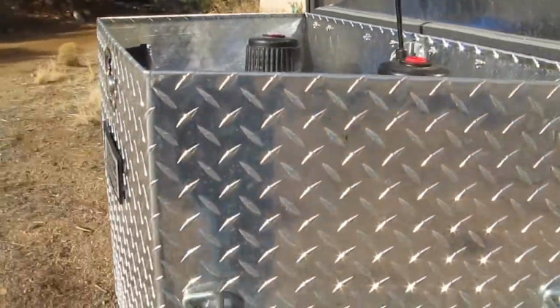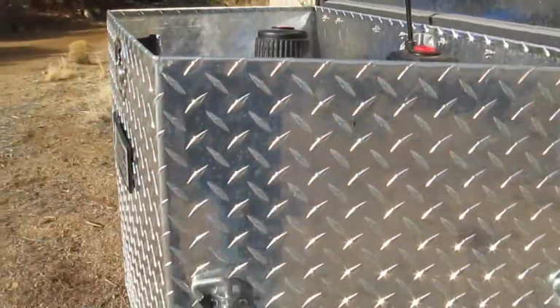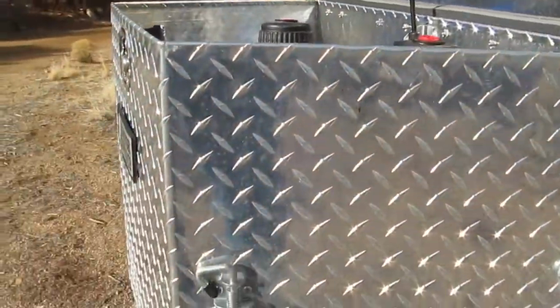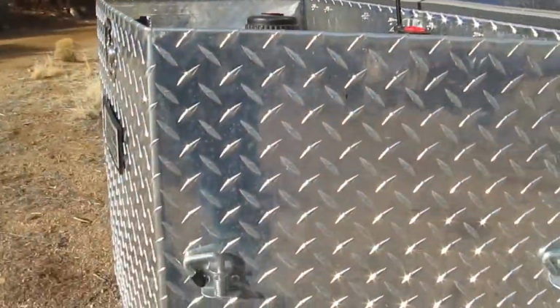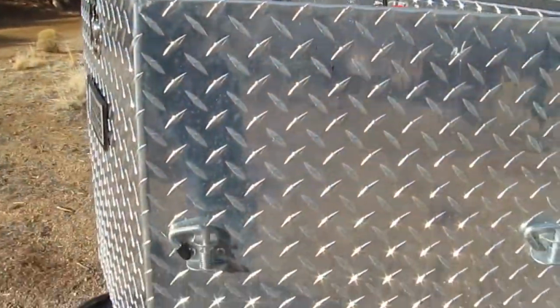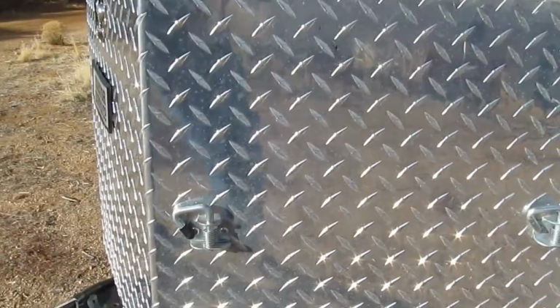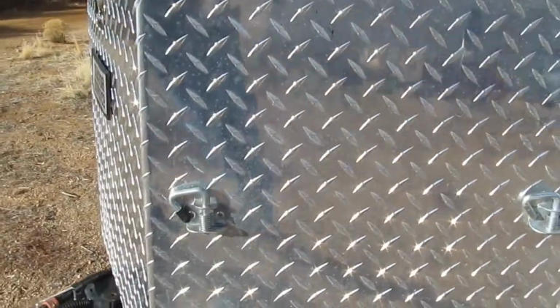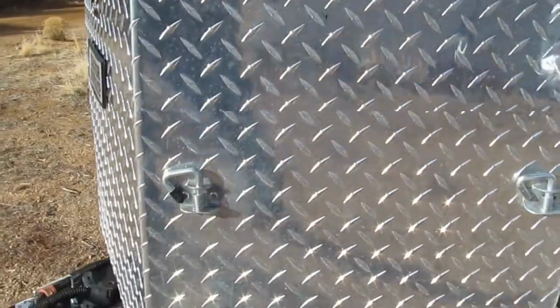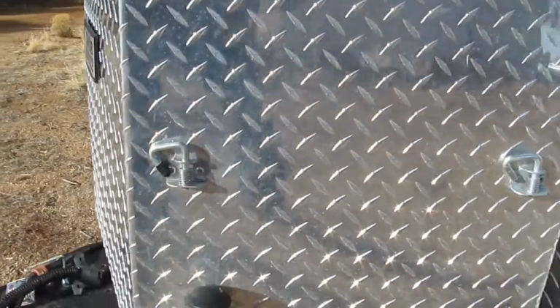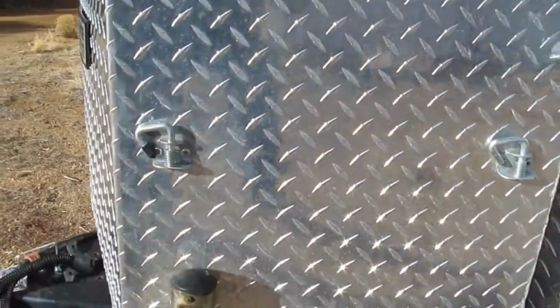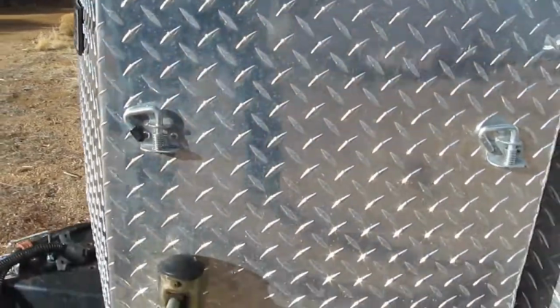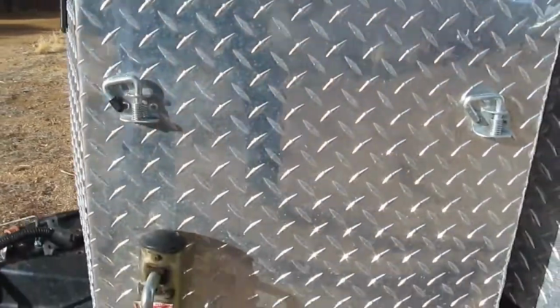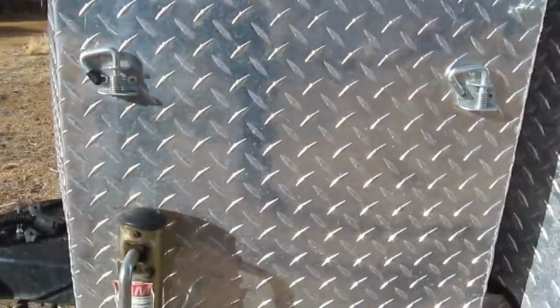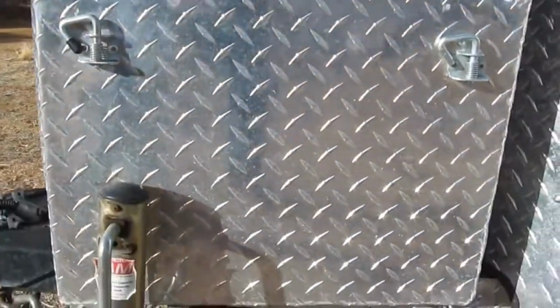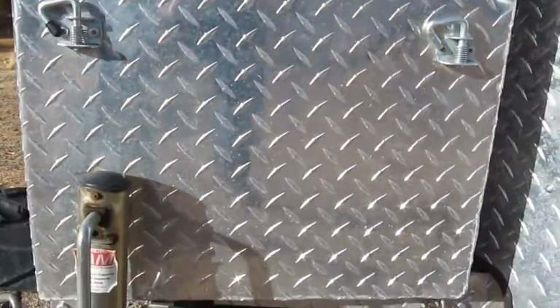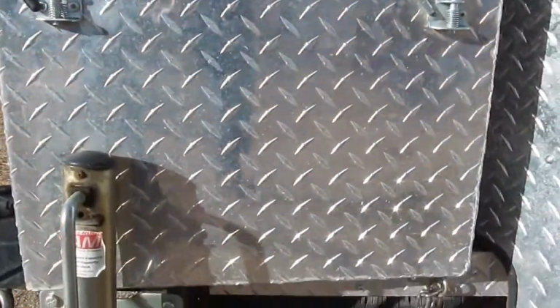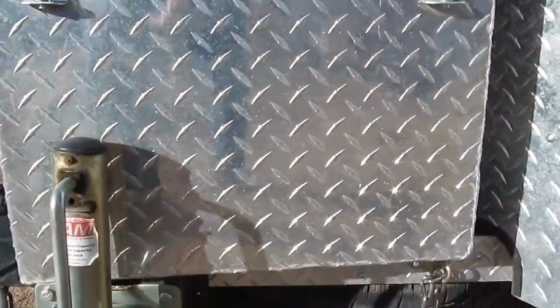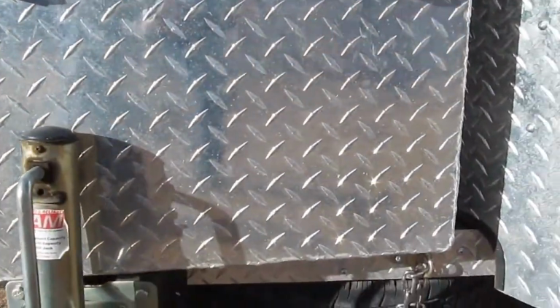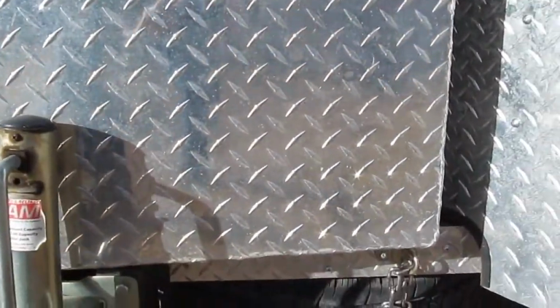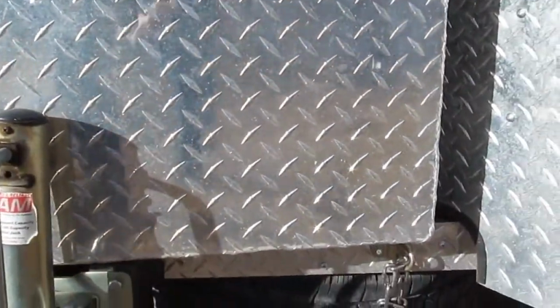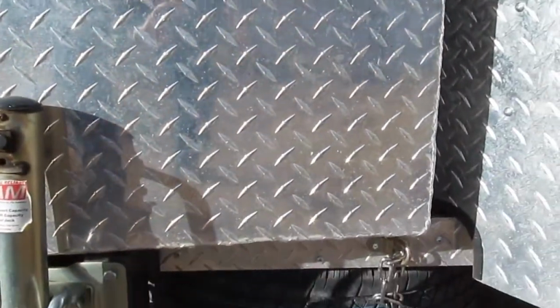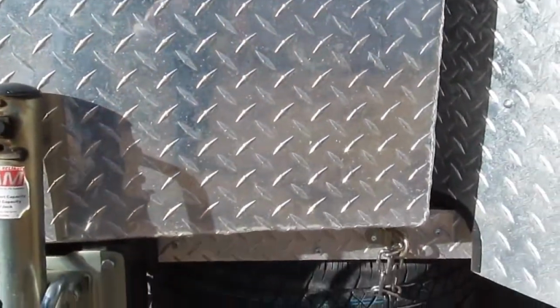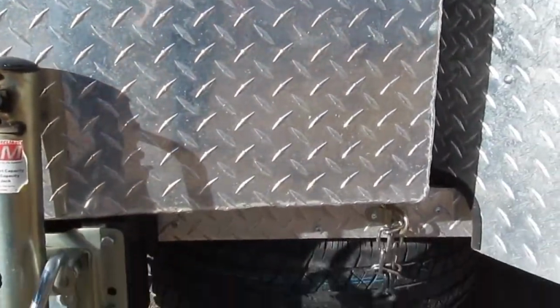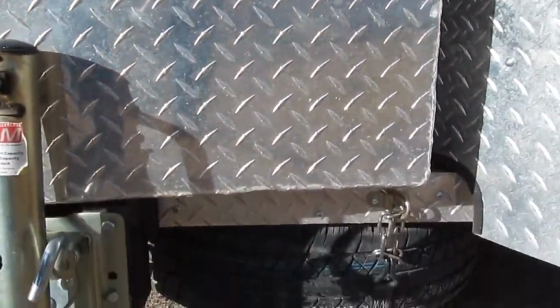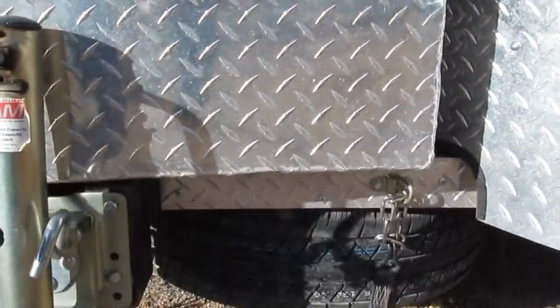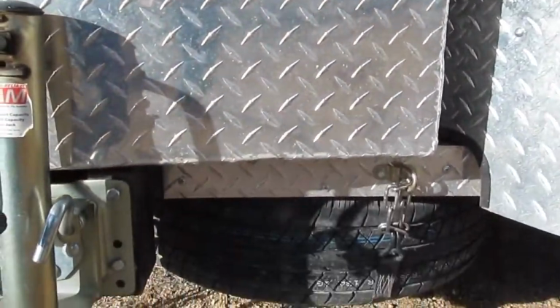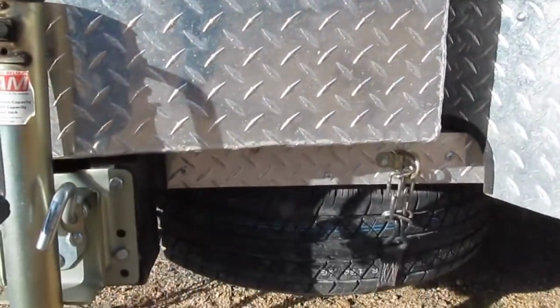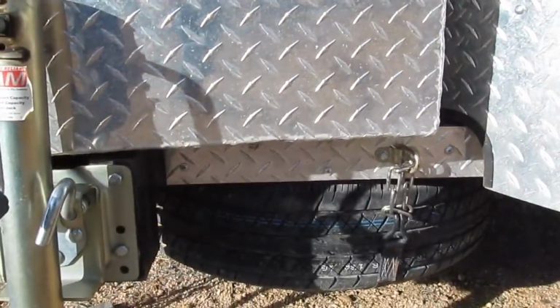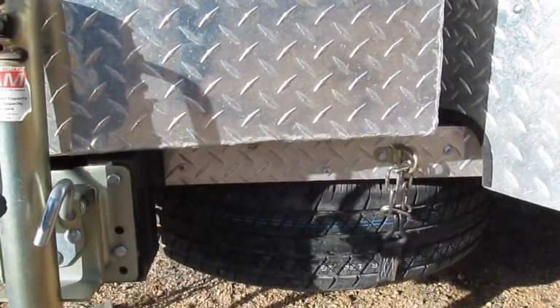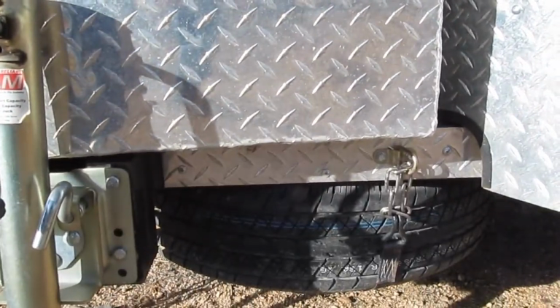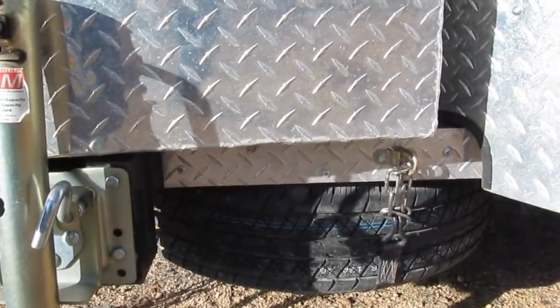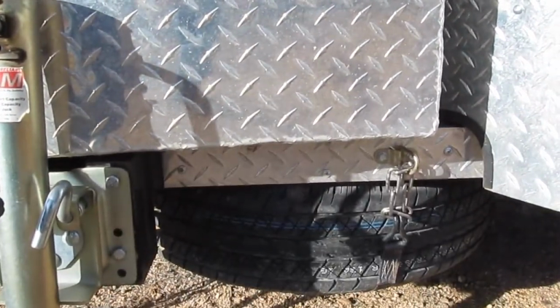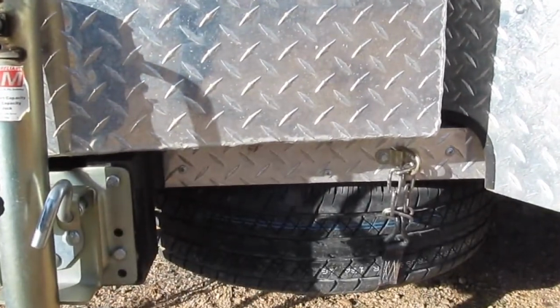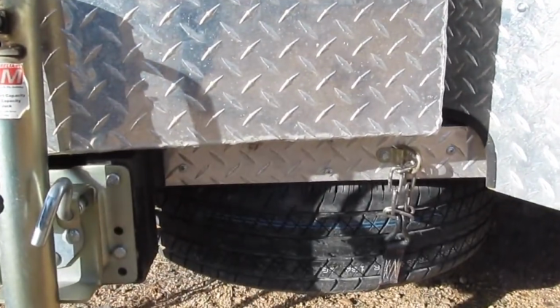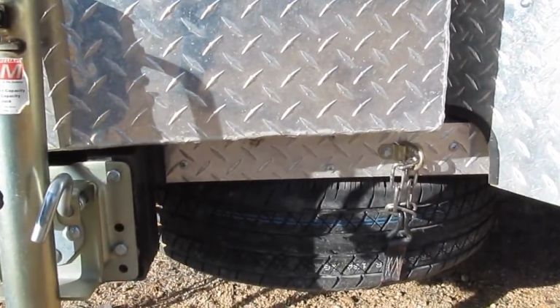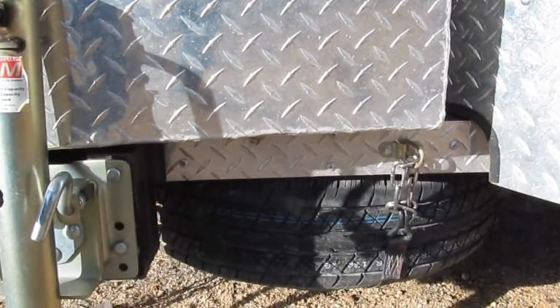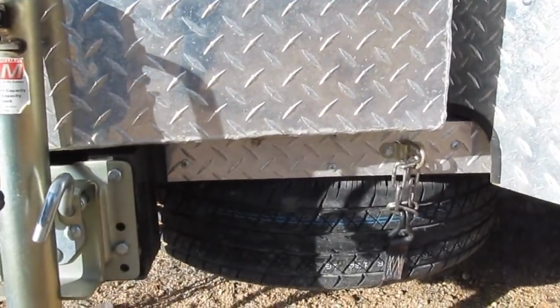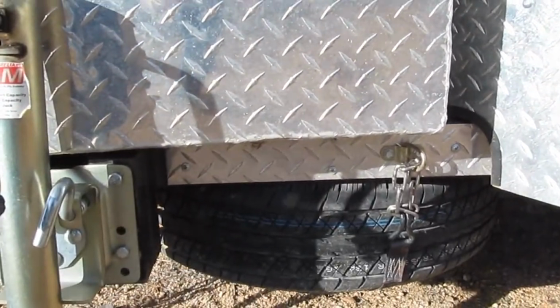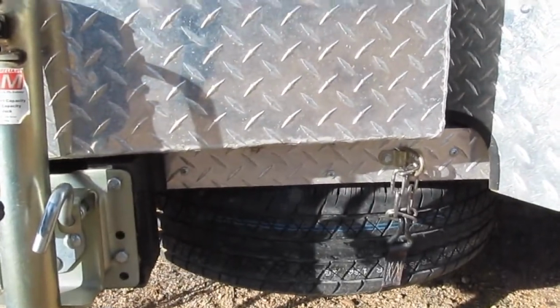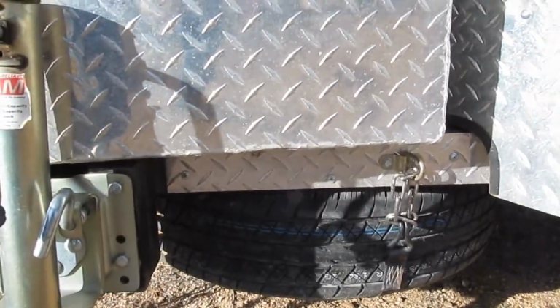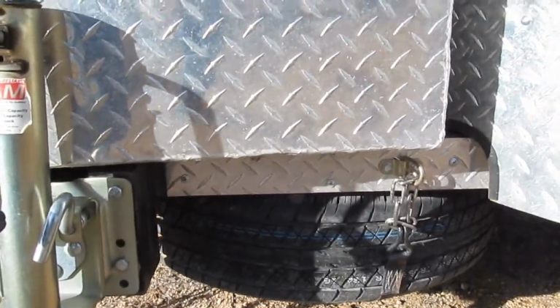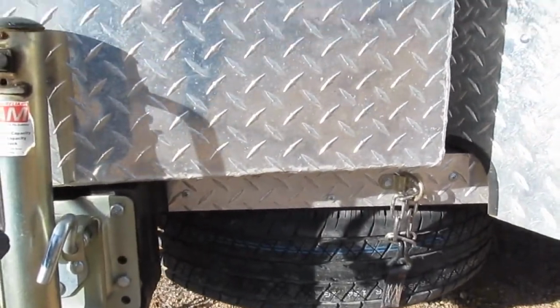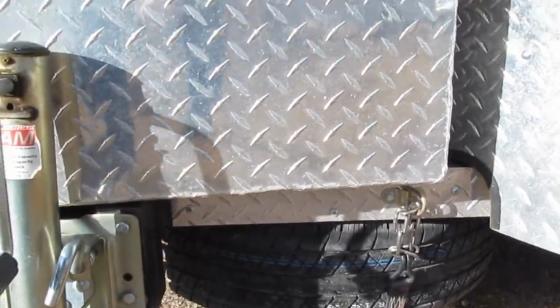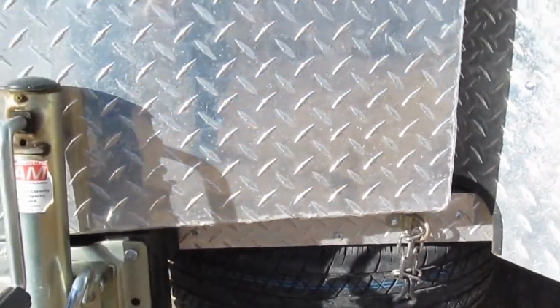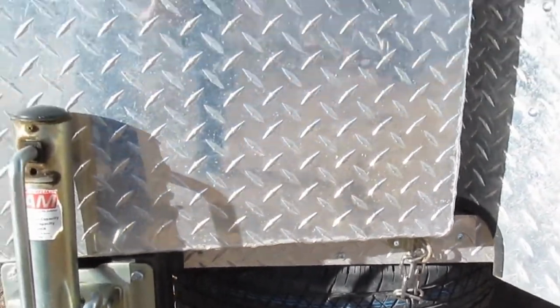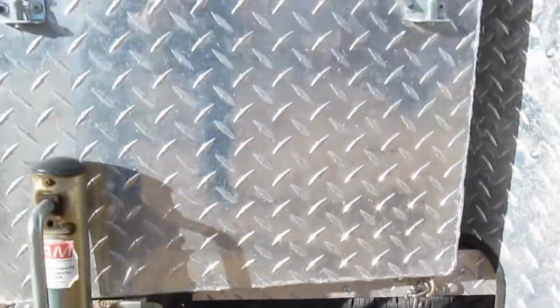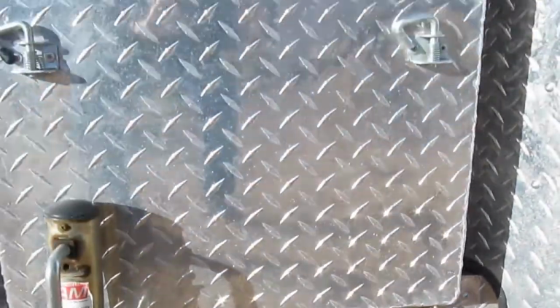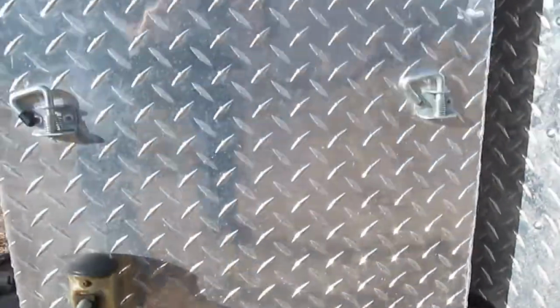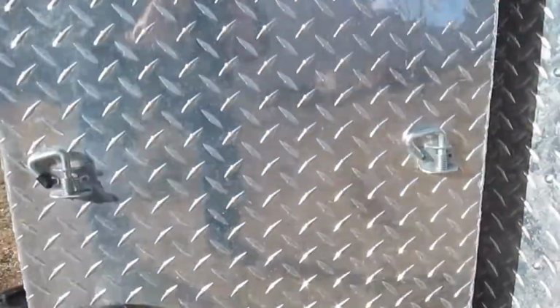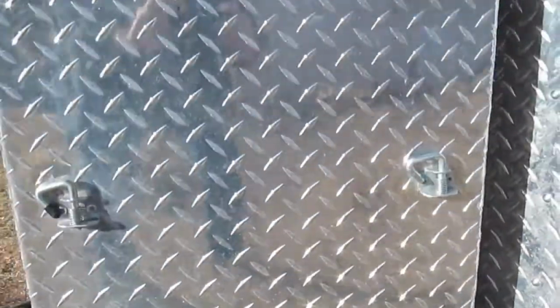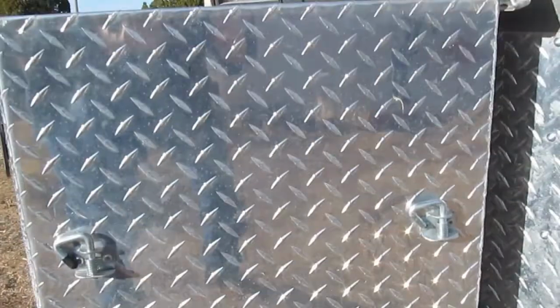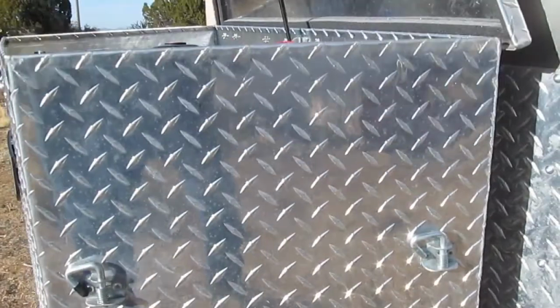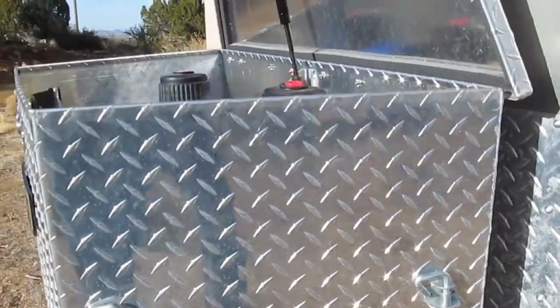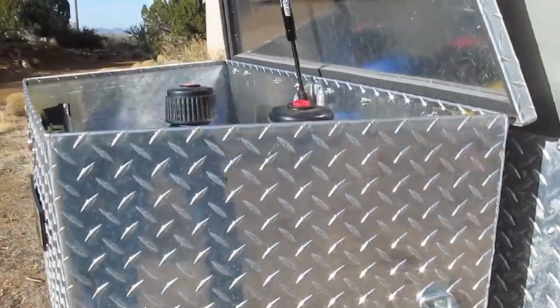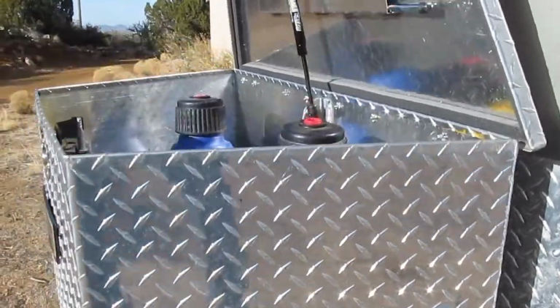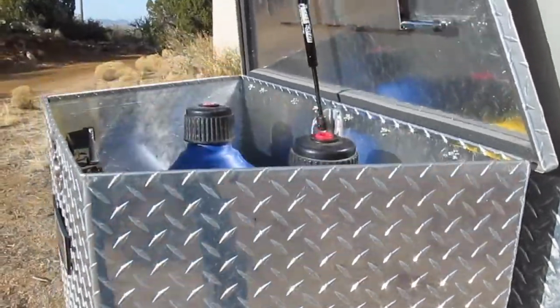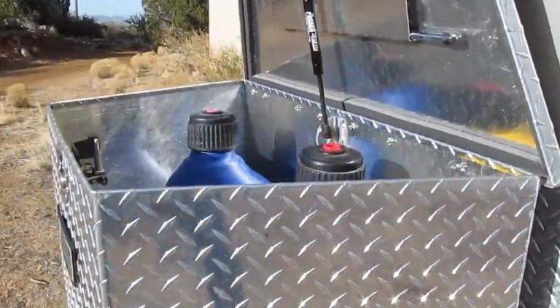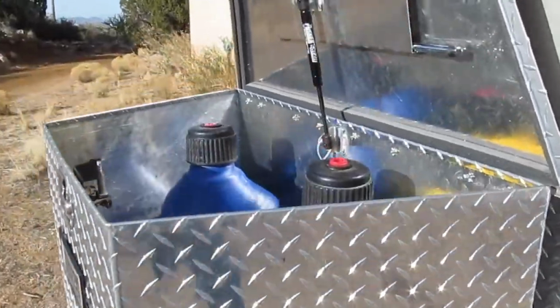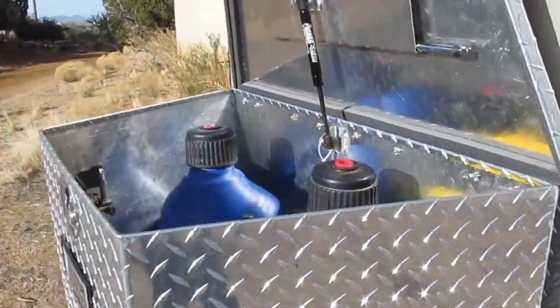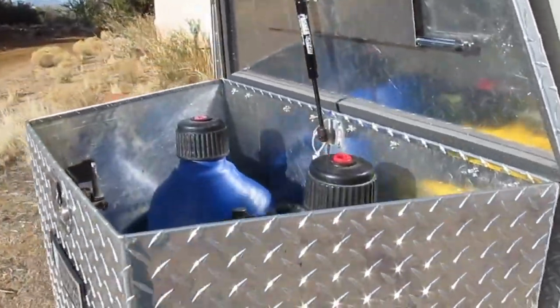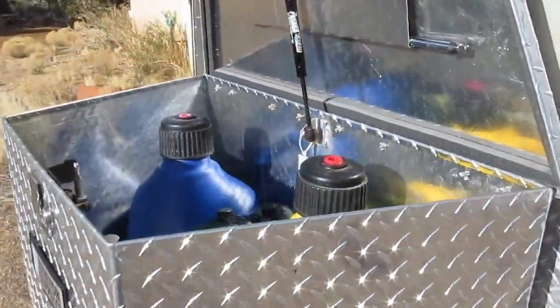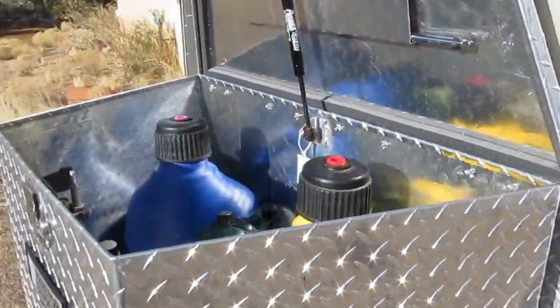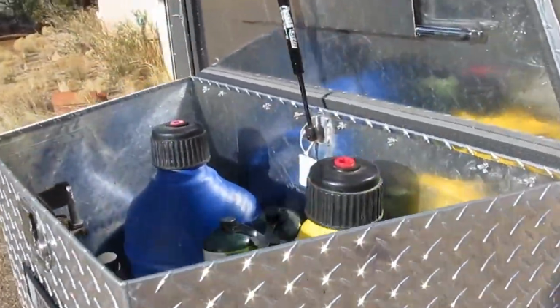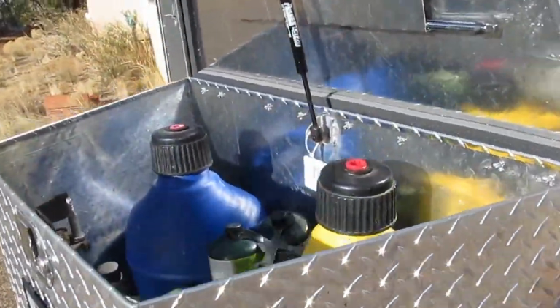And the spare tire was added underneath — comes down just like you have in a normal car or vehicle.